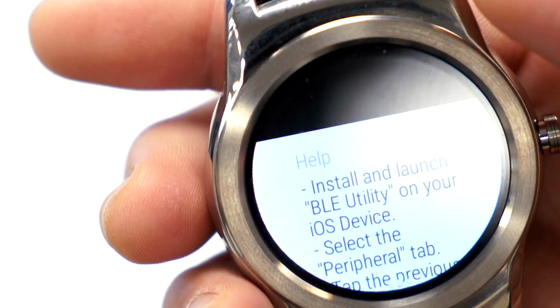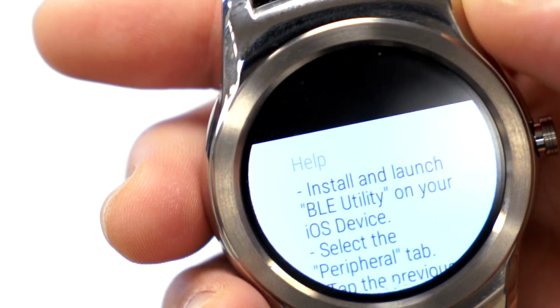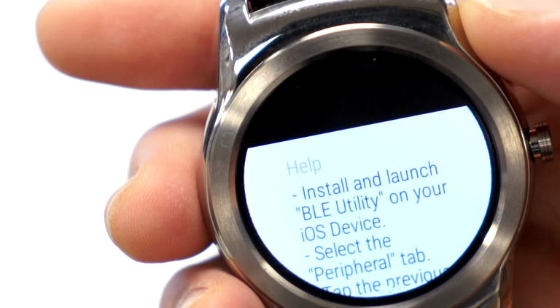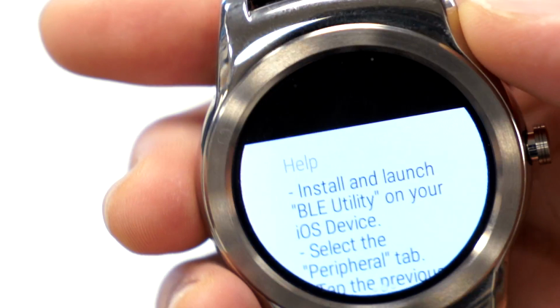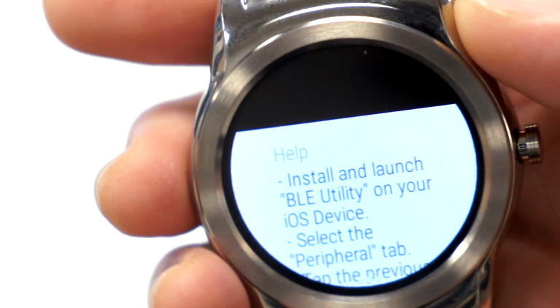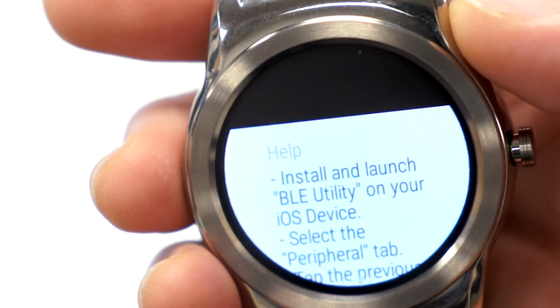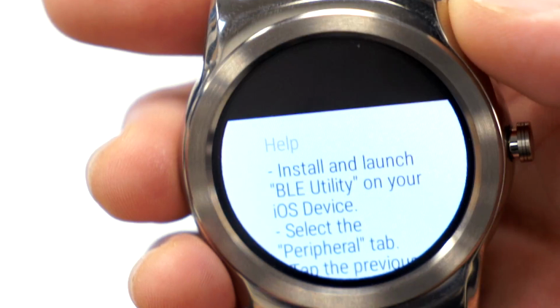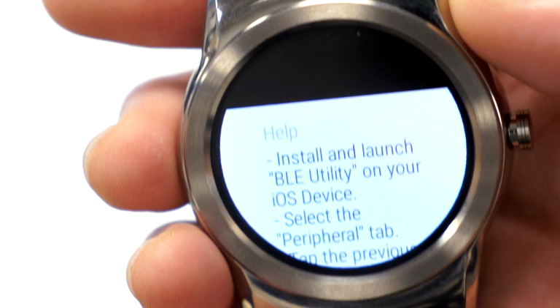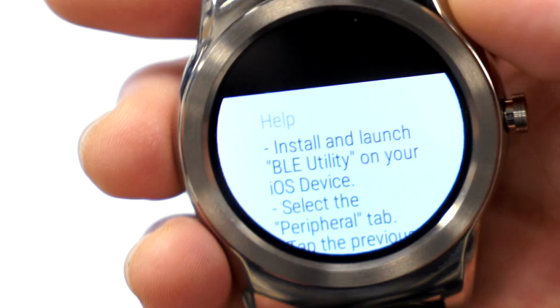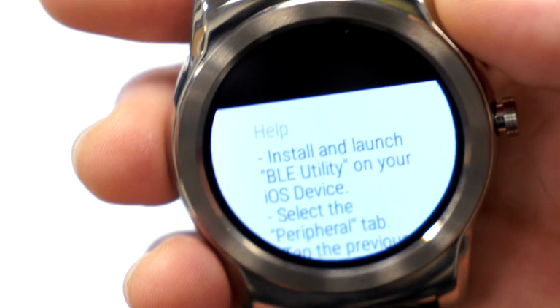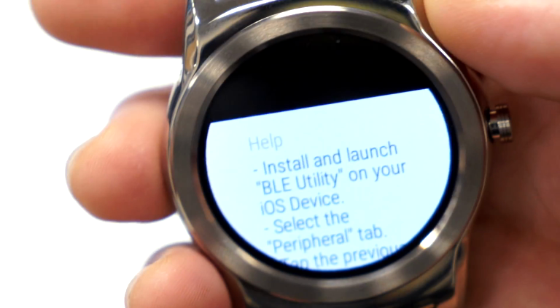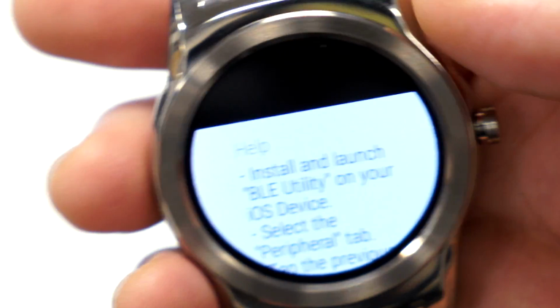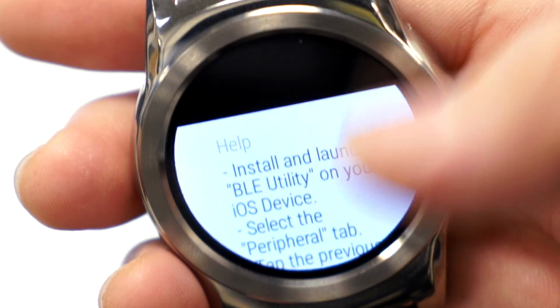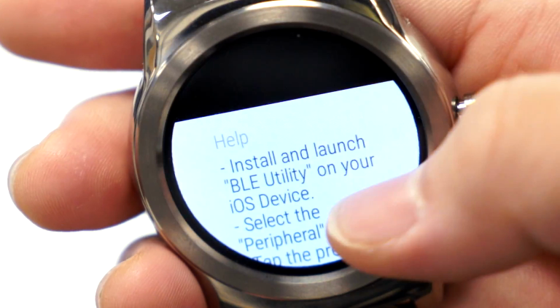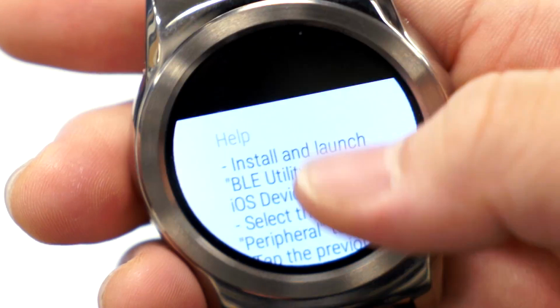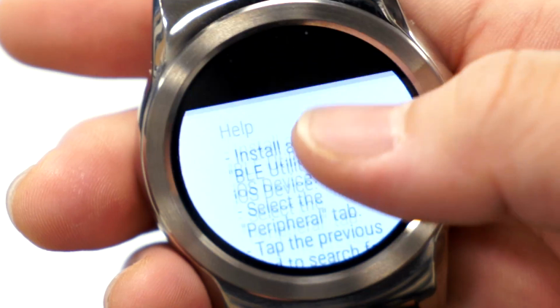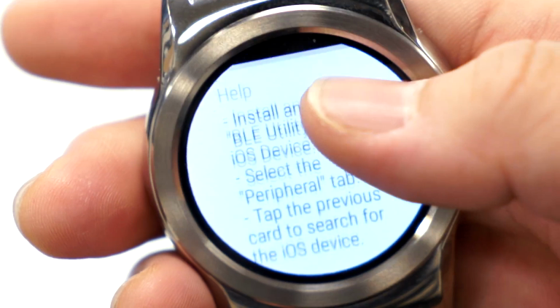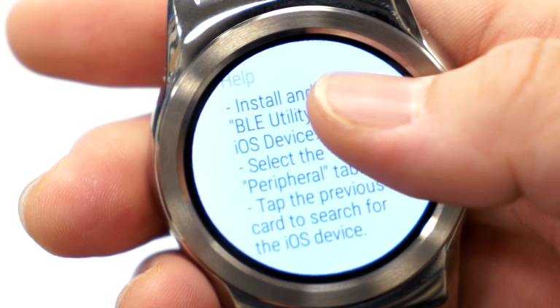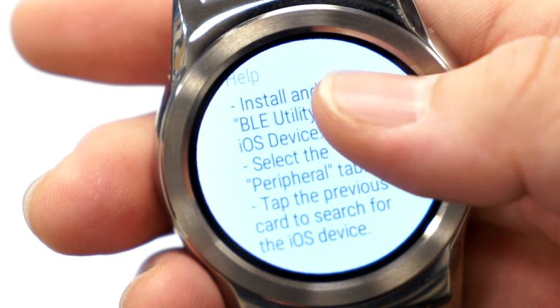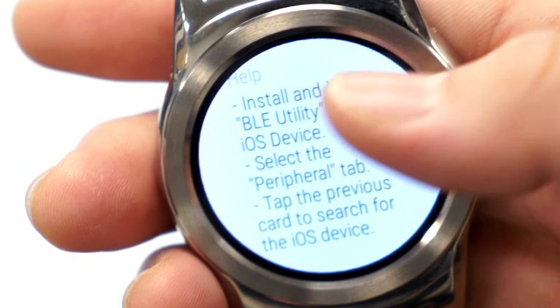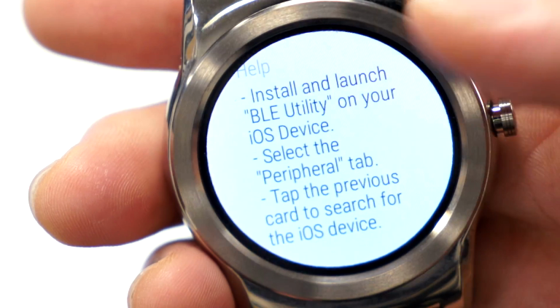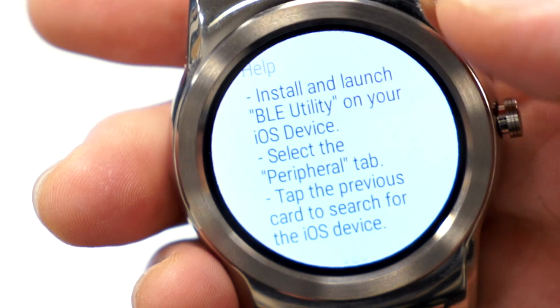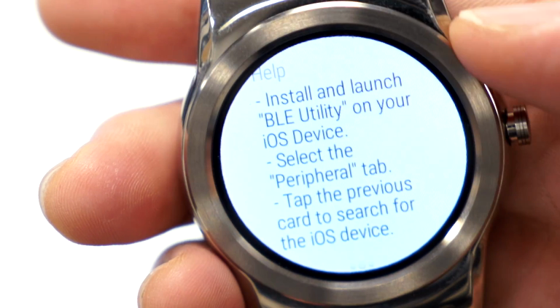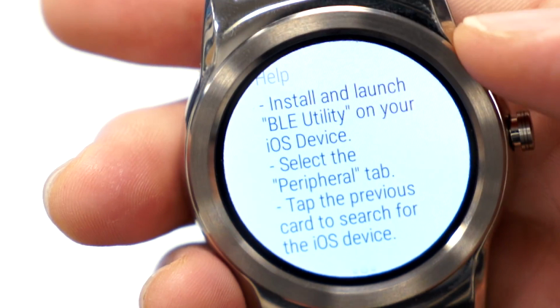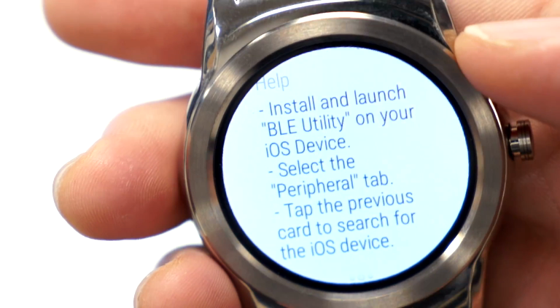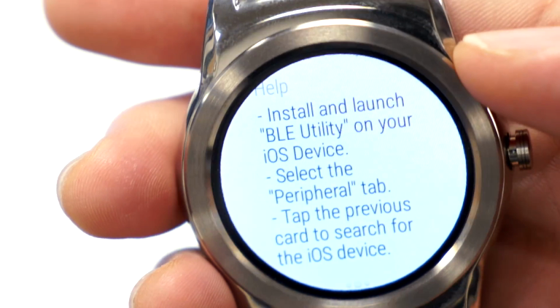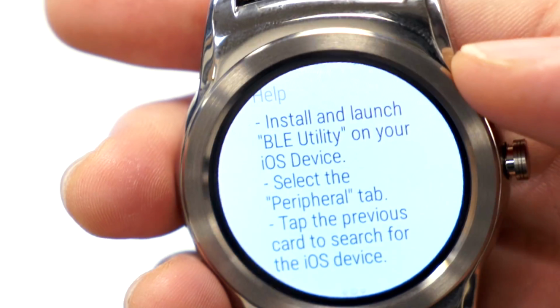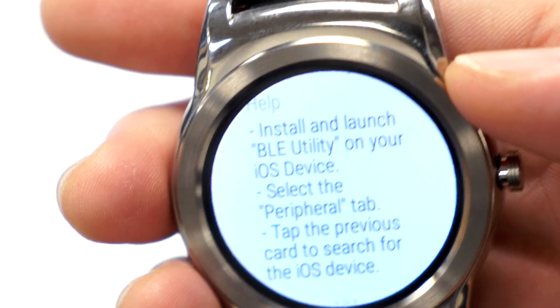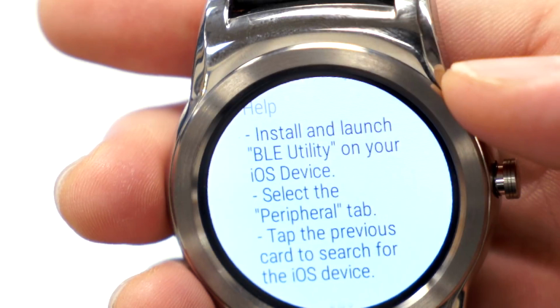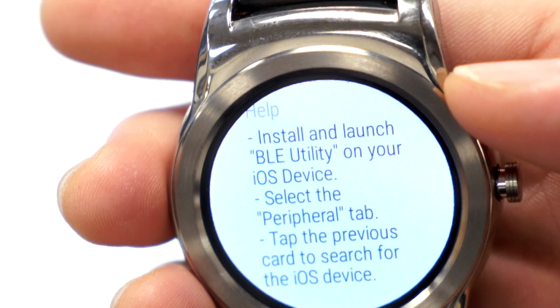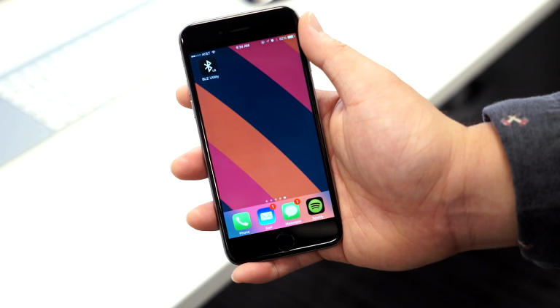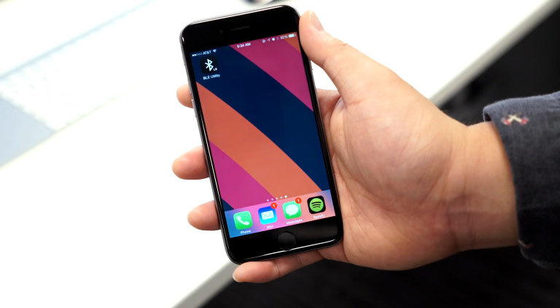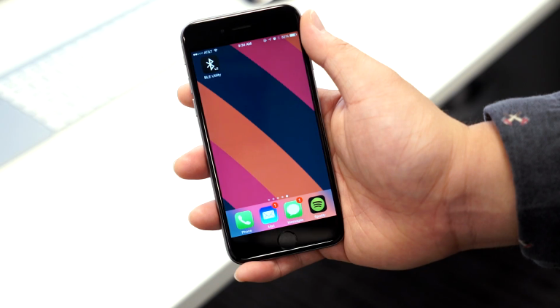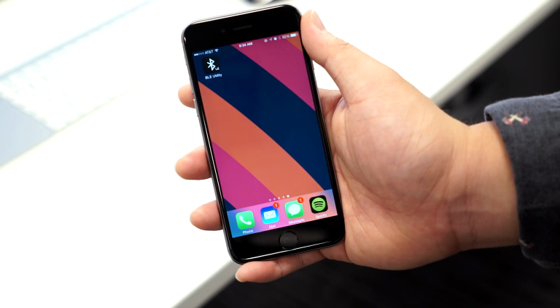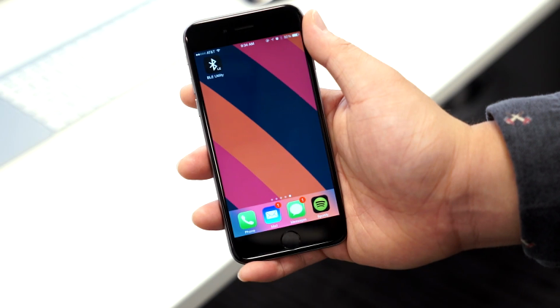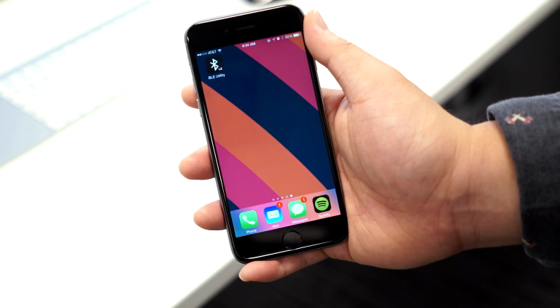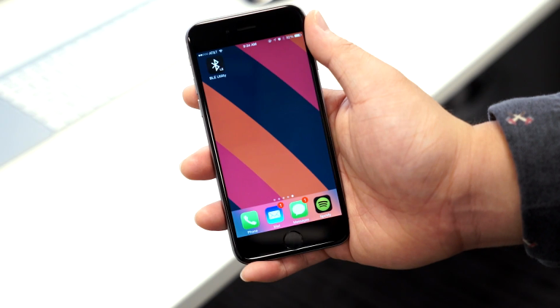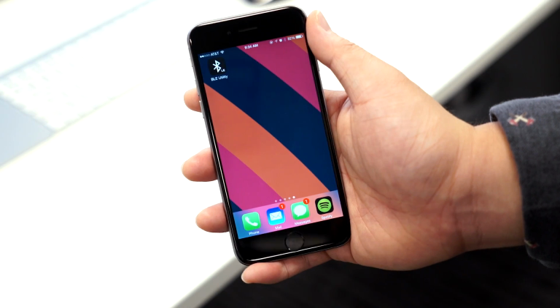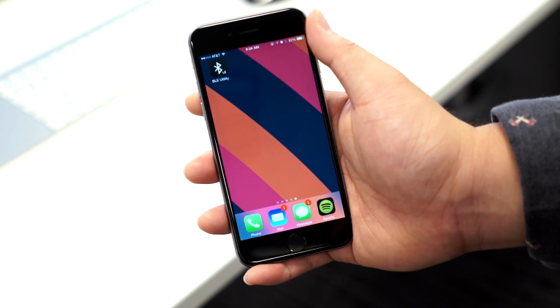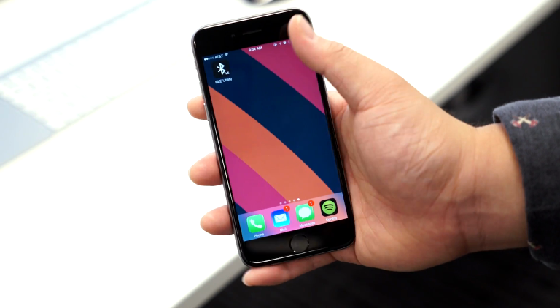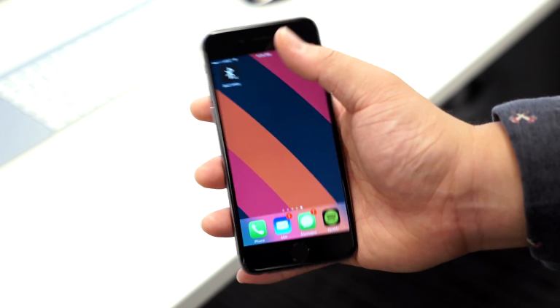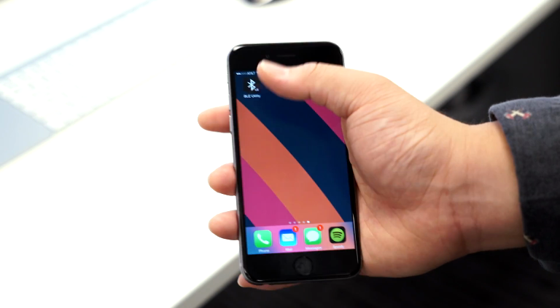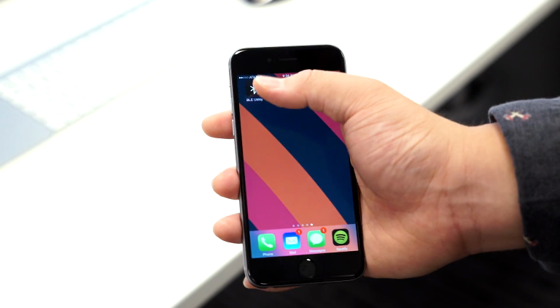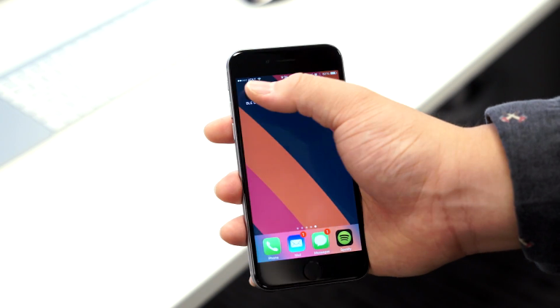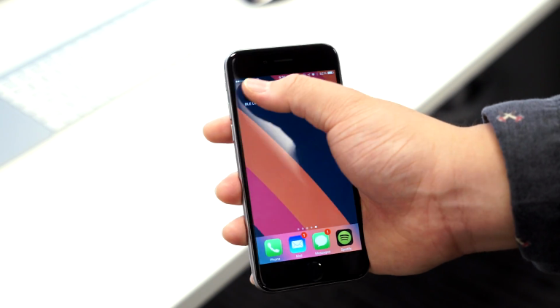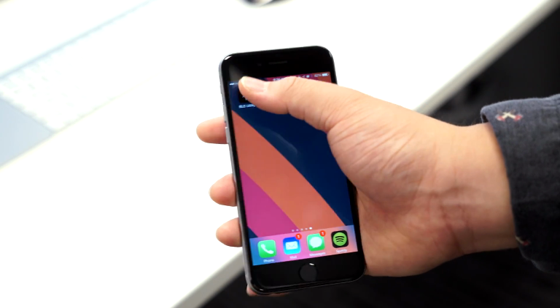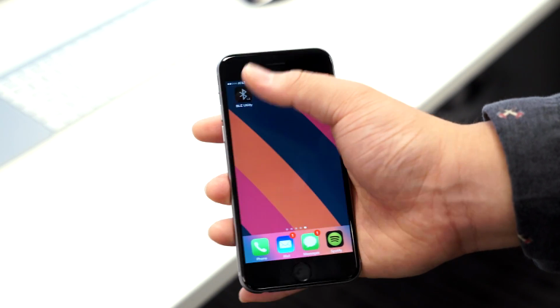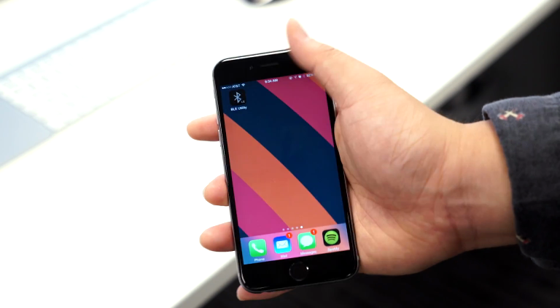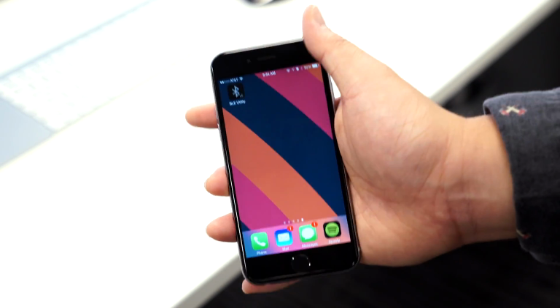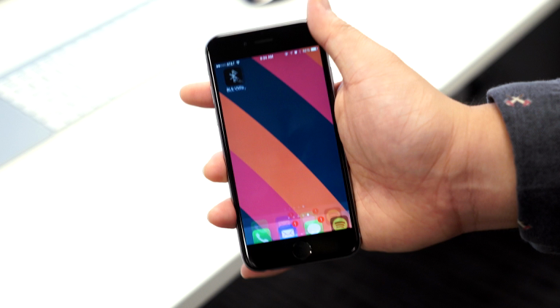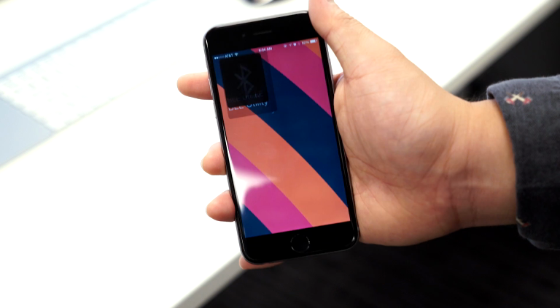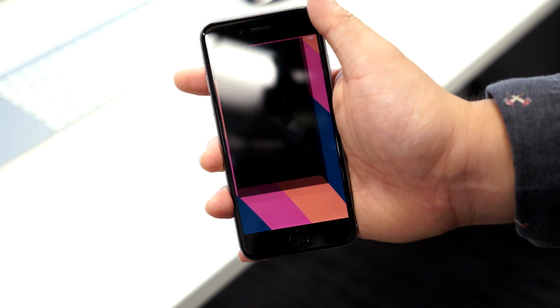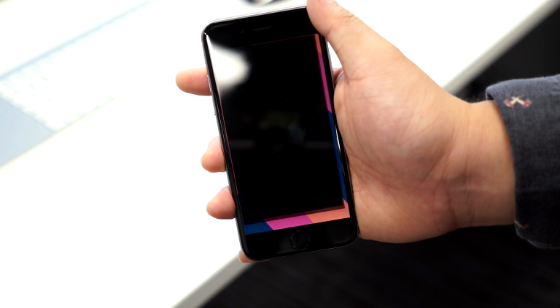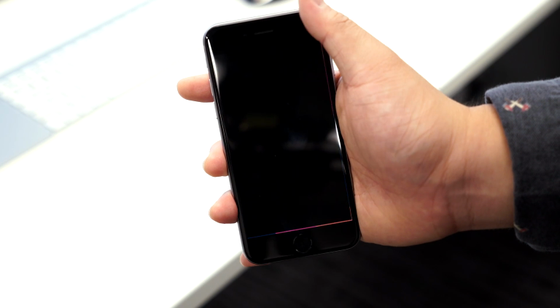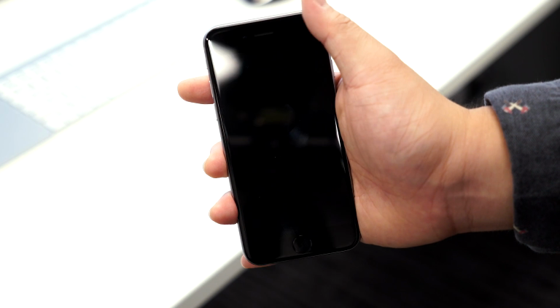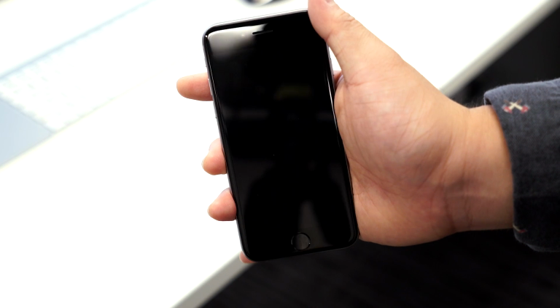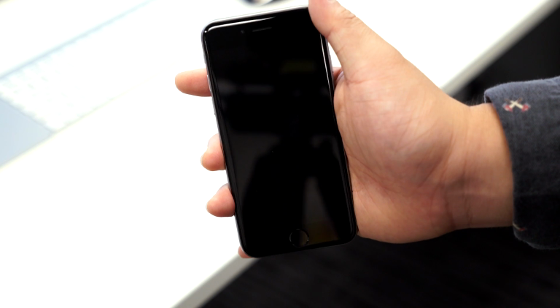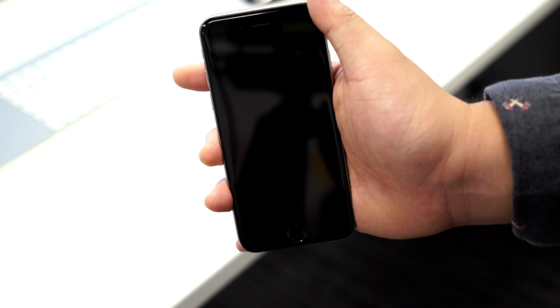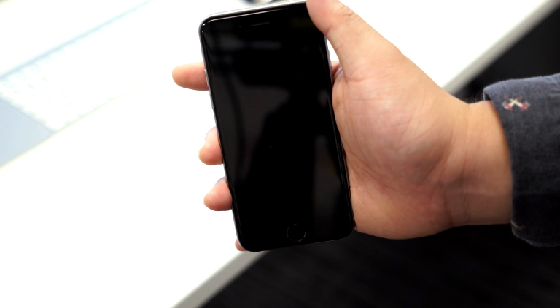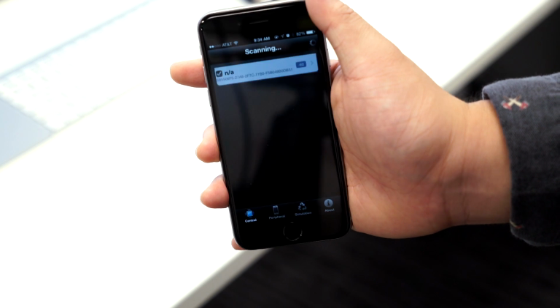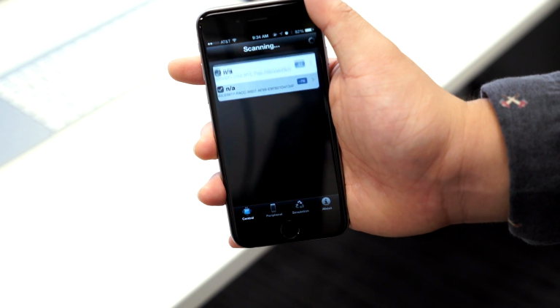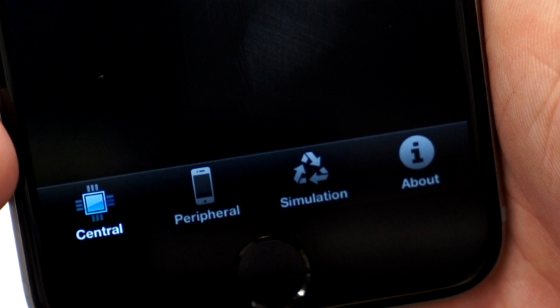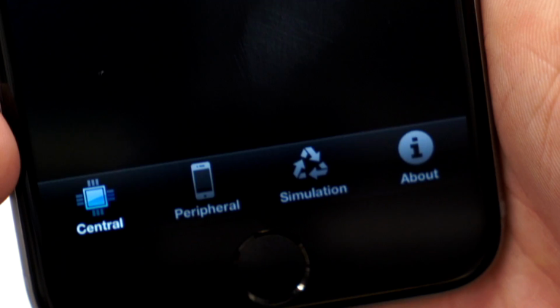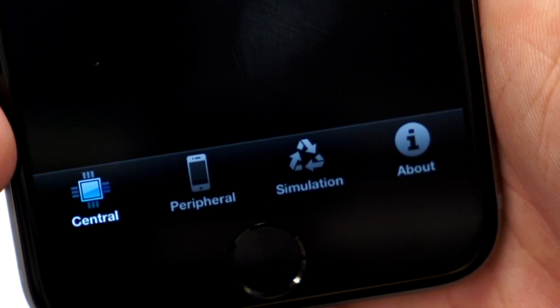Next up, download BLE Utility from the Apple App Store, and once the app is installed, launch it and choose Peripherals at the bottom.